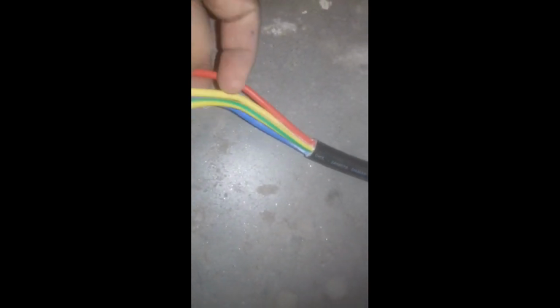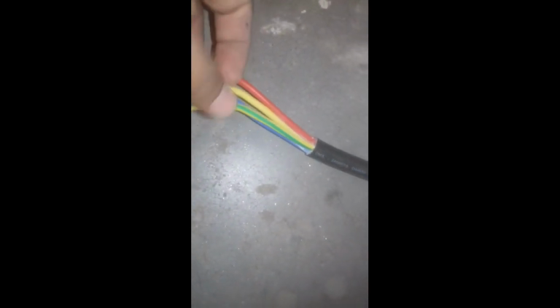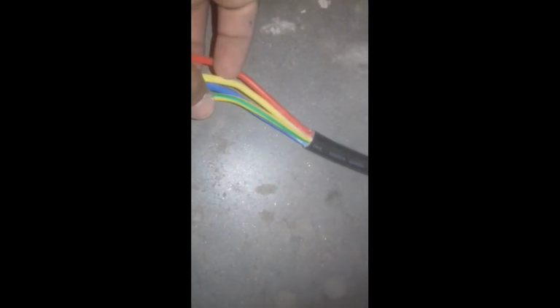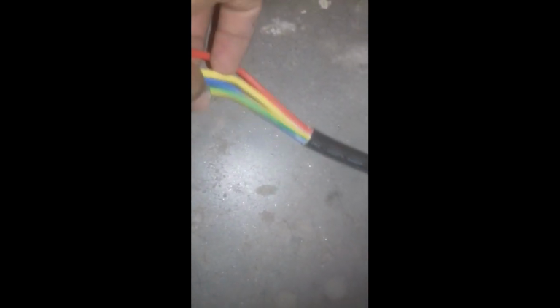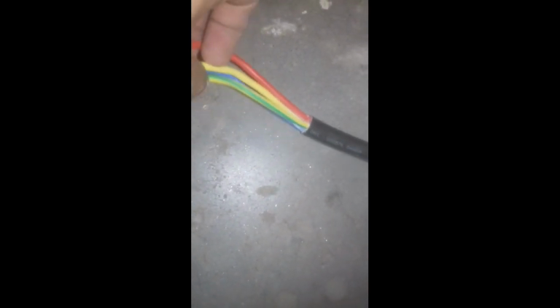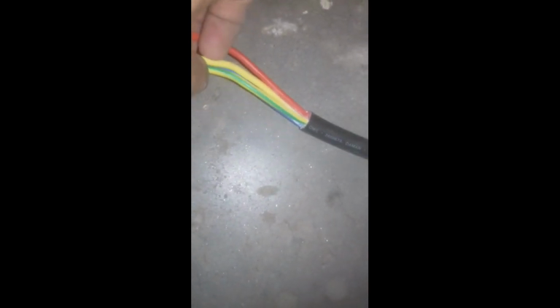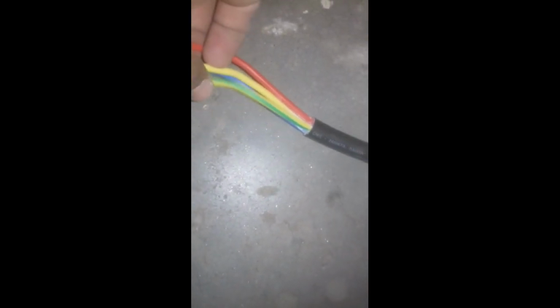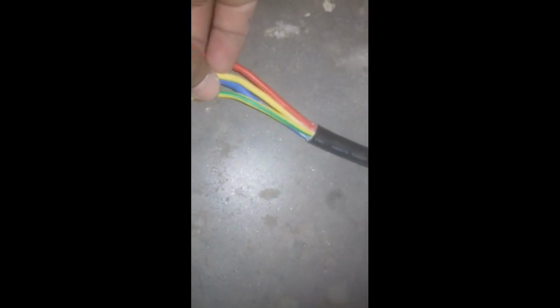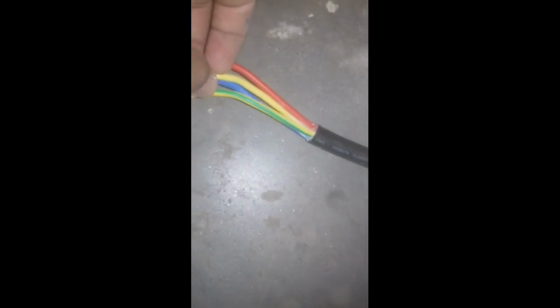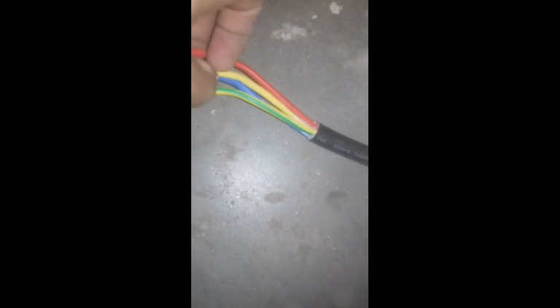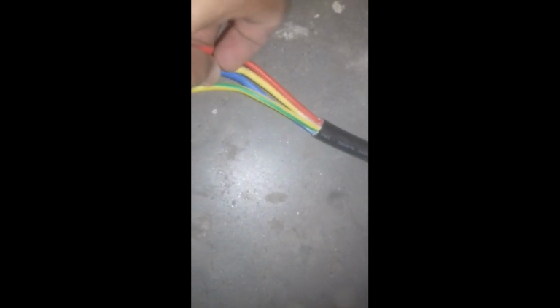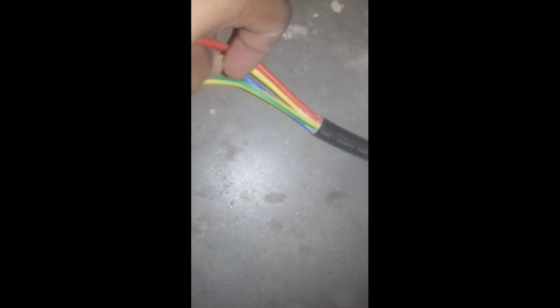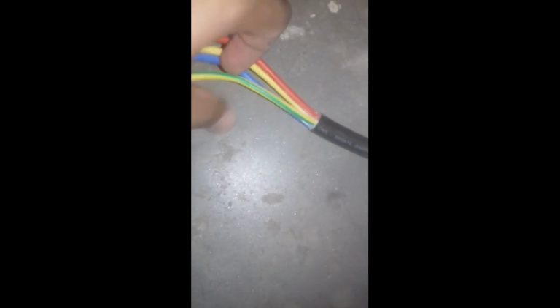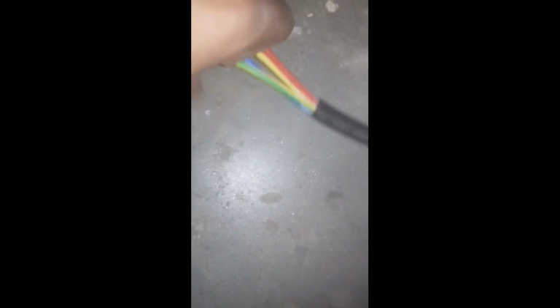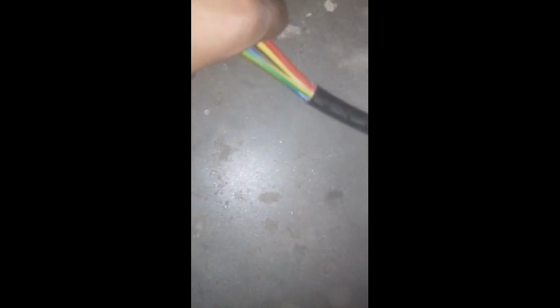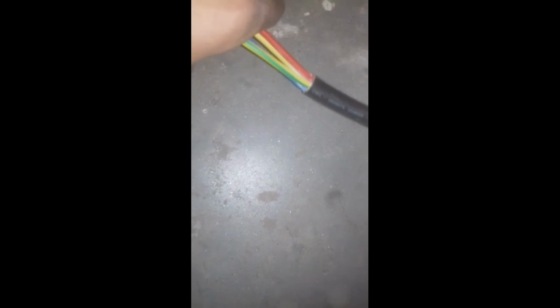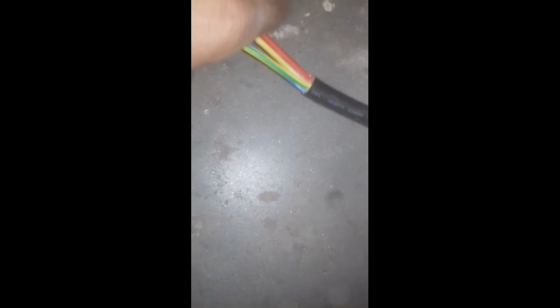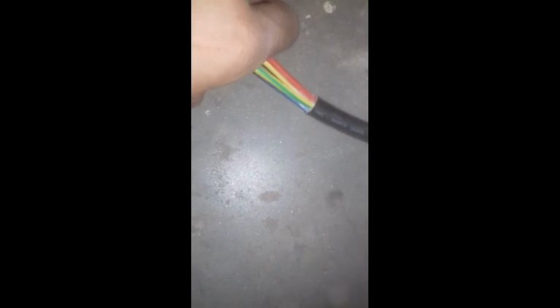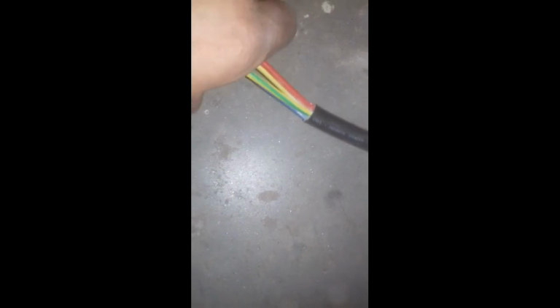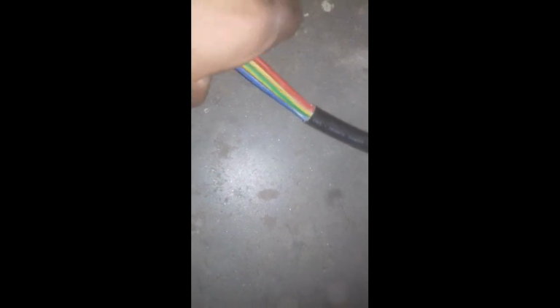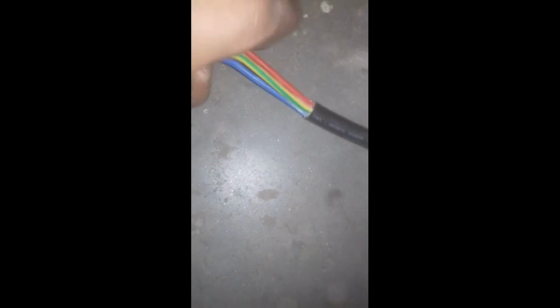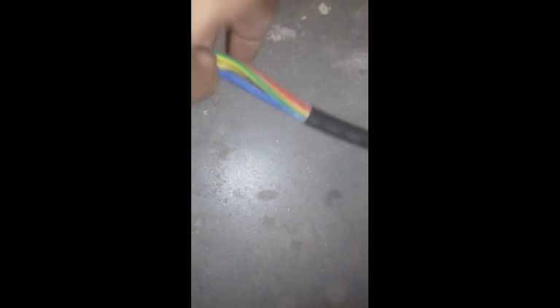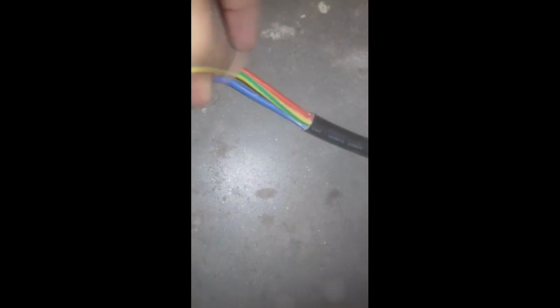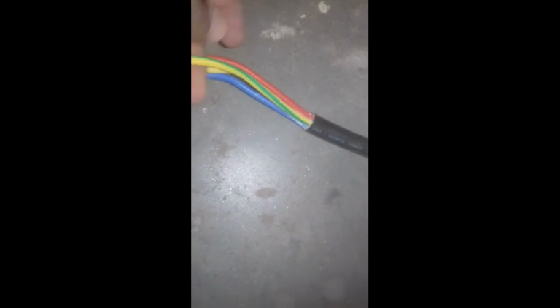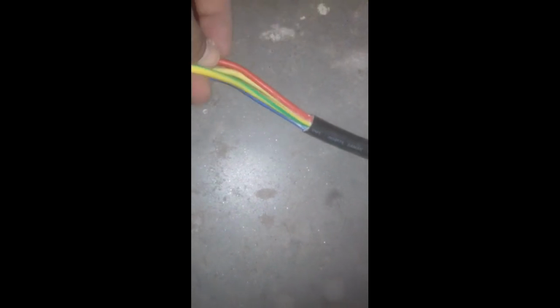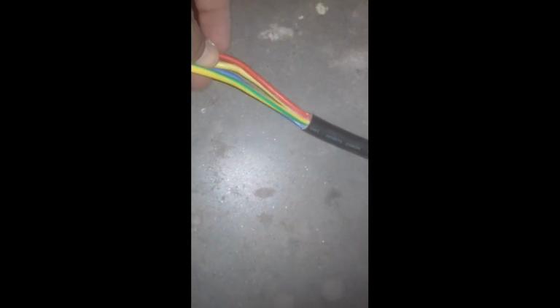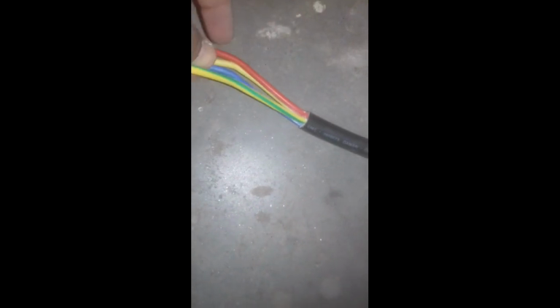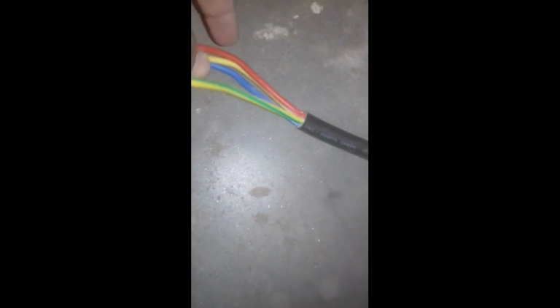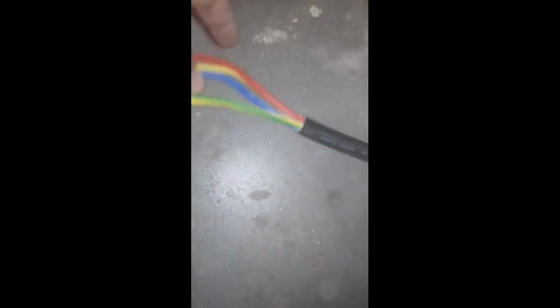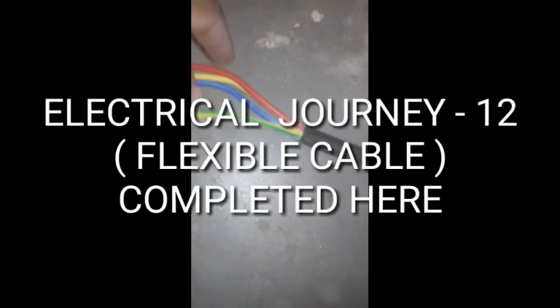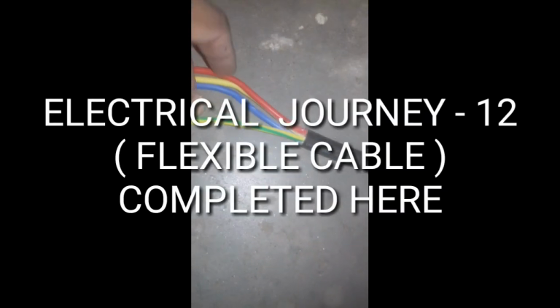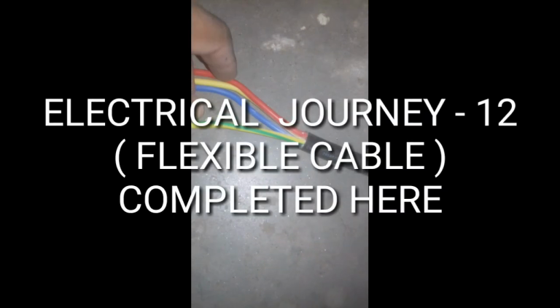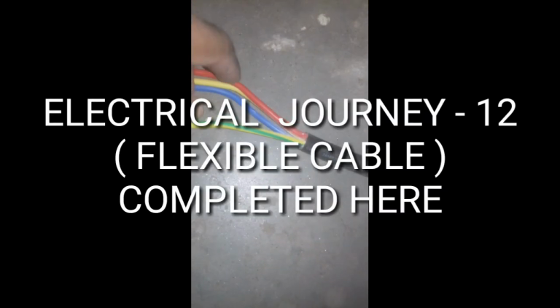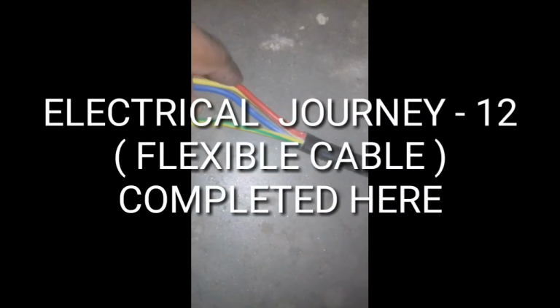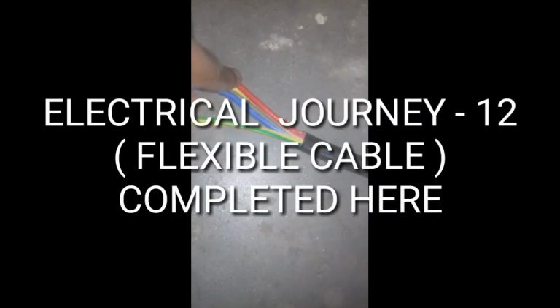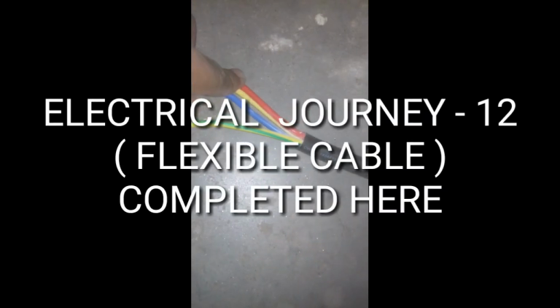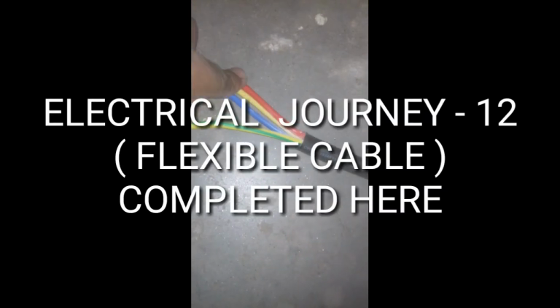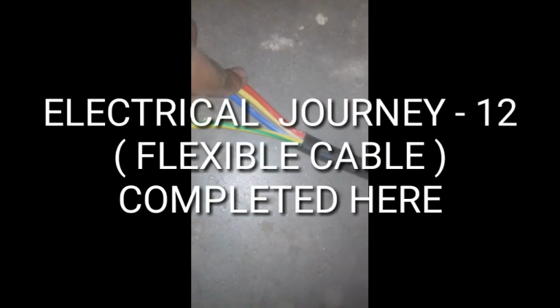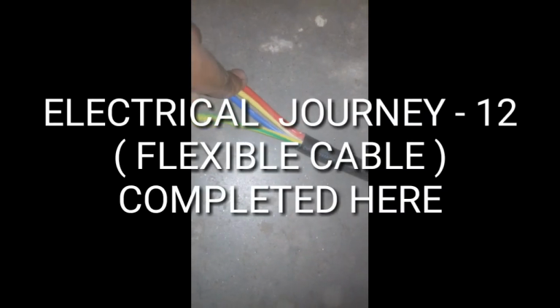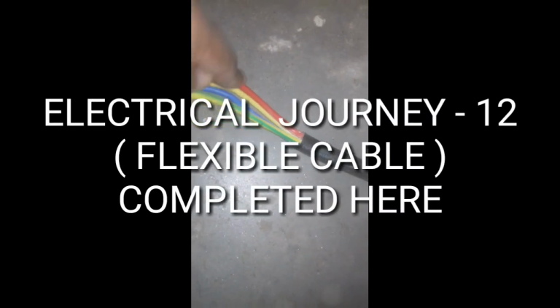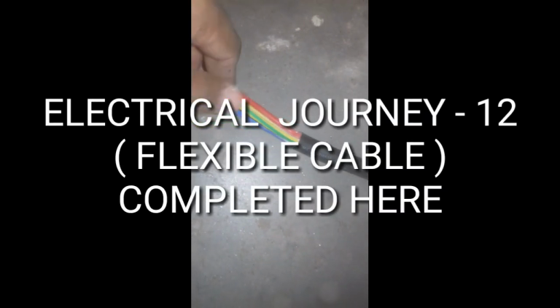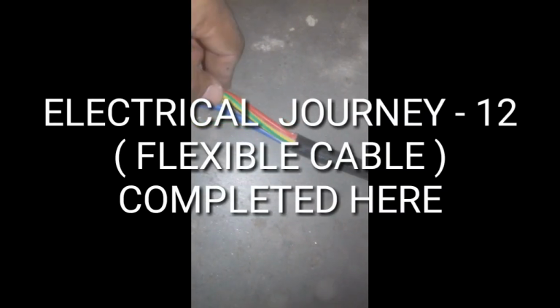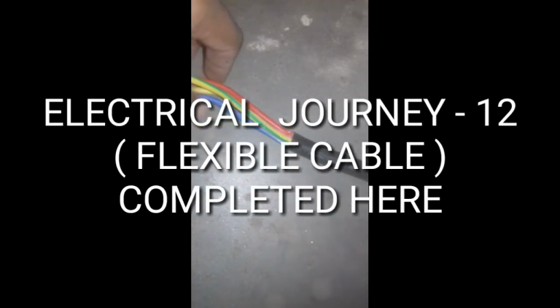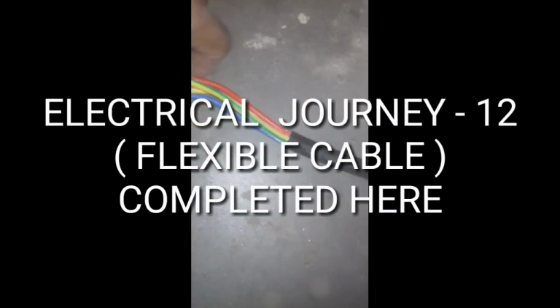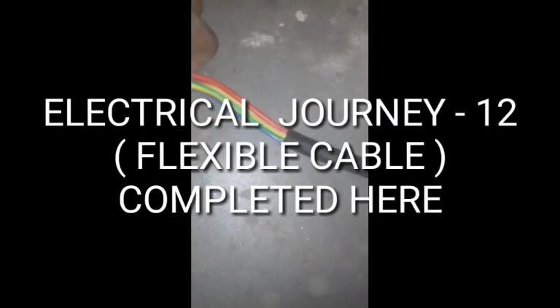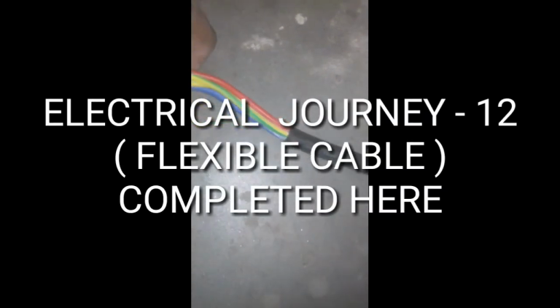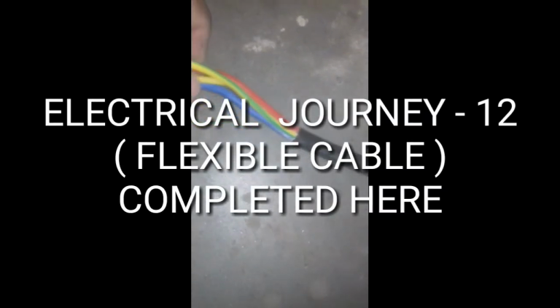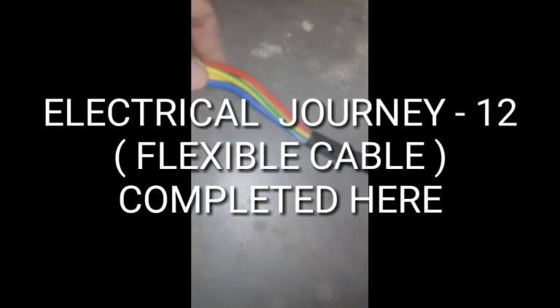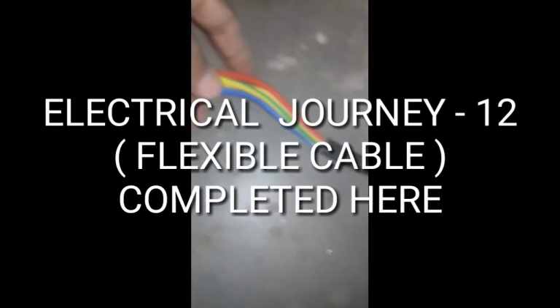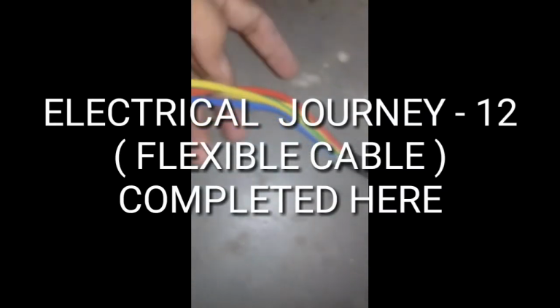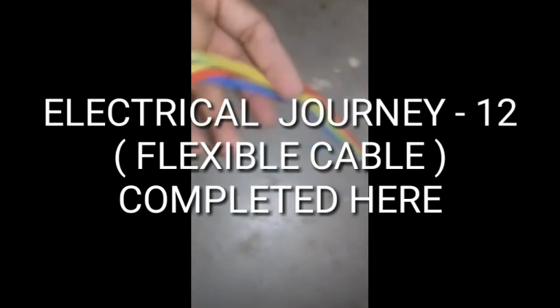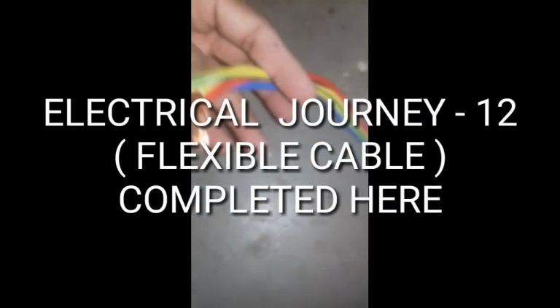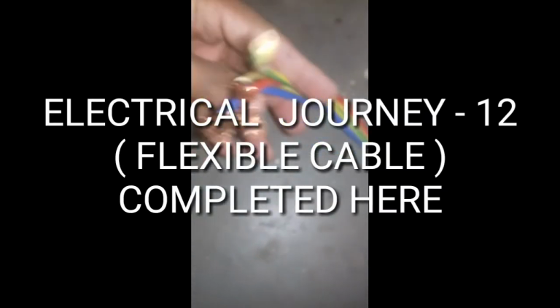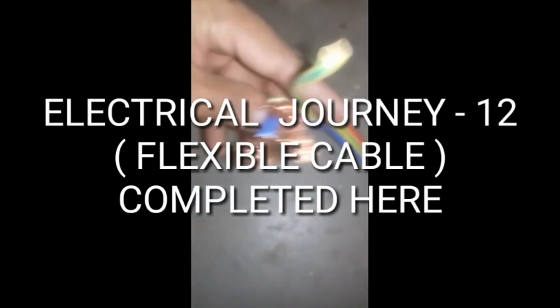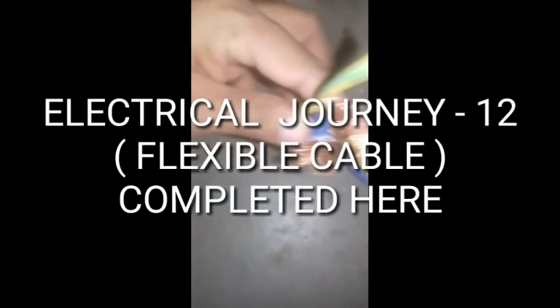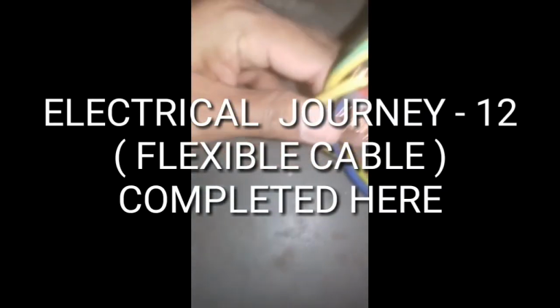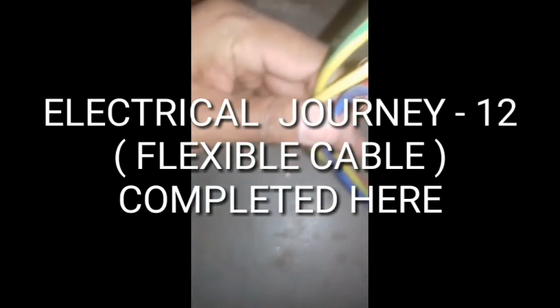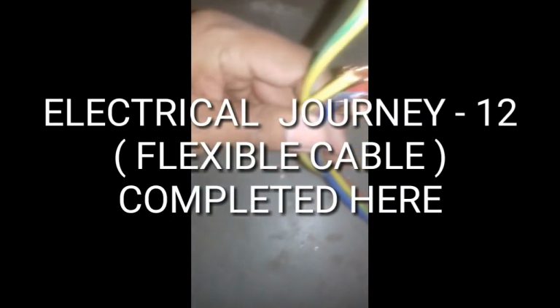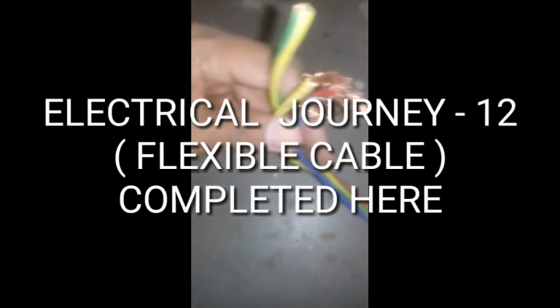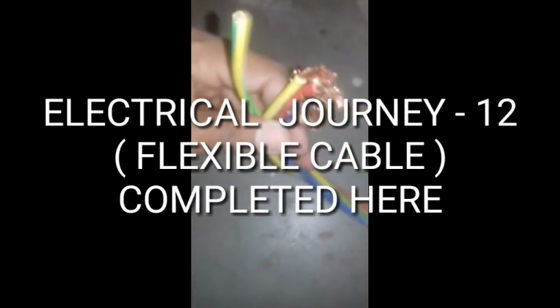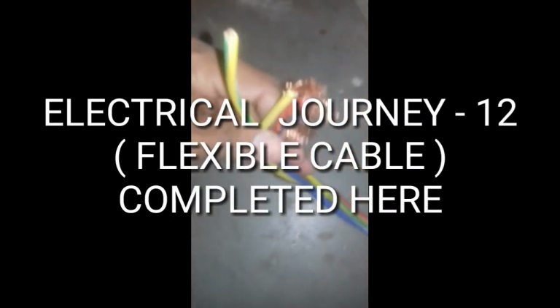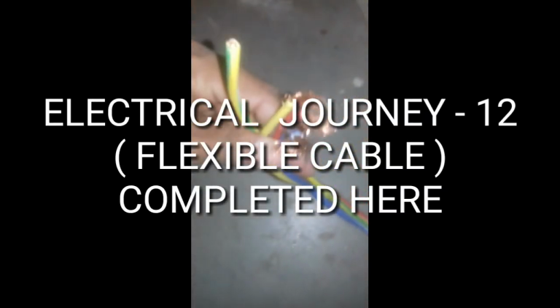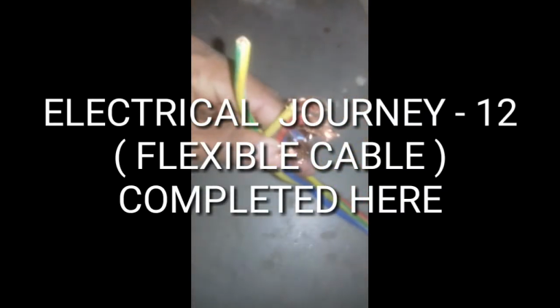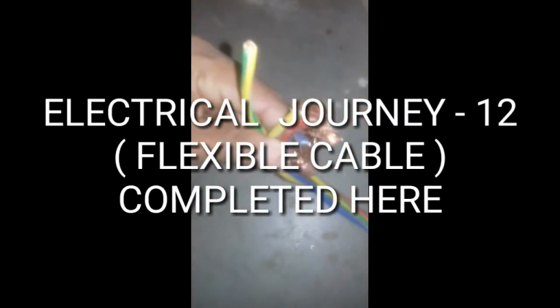This covers single core, multi-core, and their specifications. Thanks for watching. Thanks for your support.